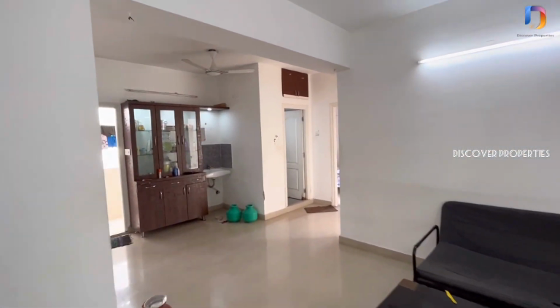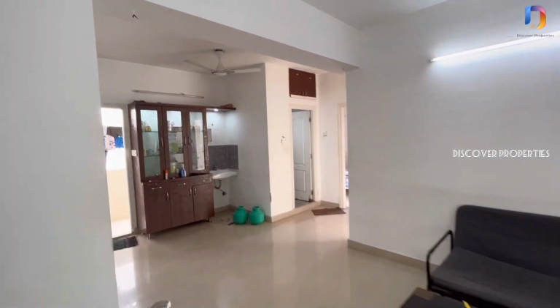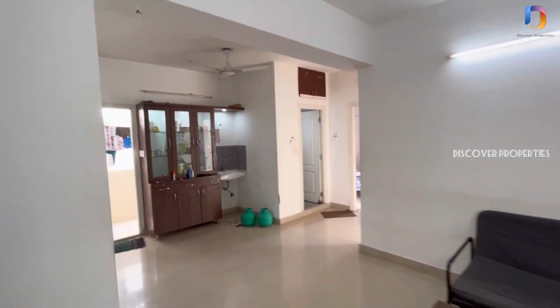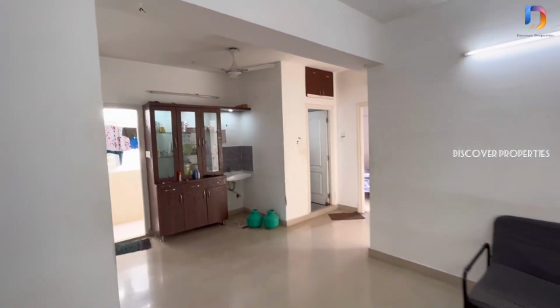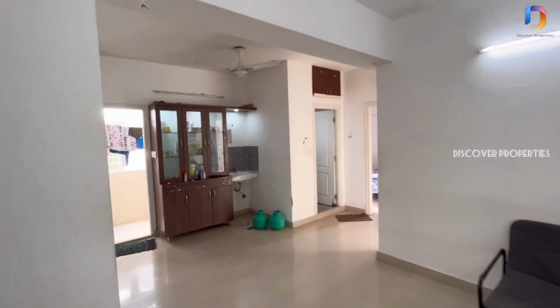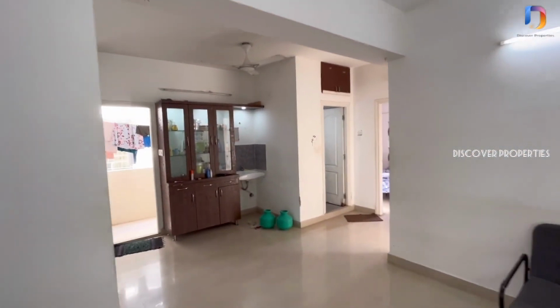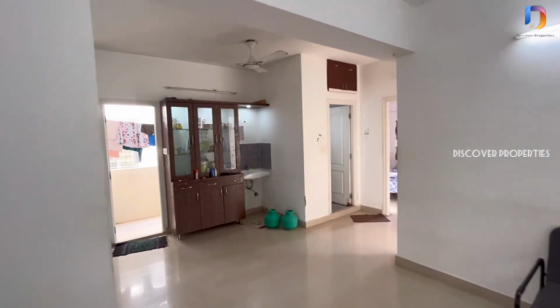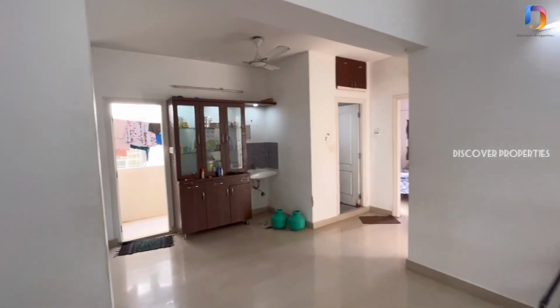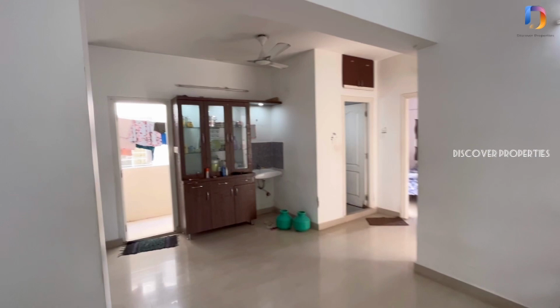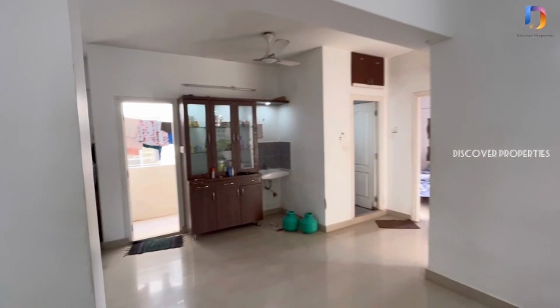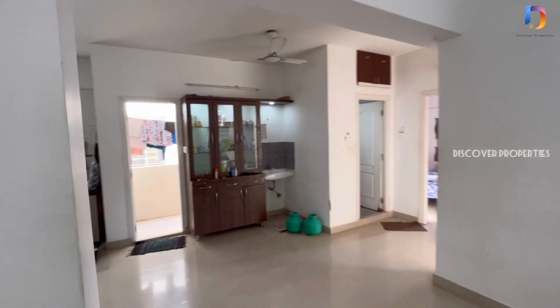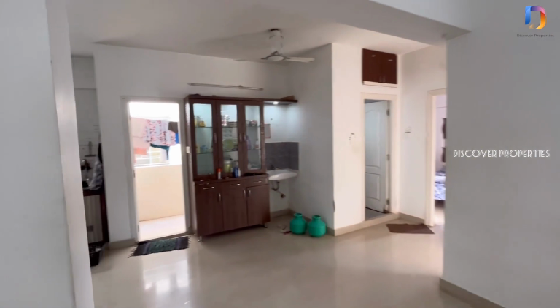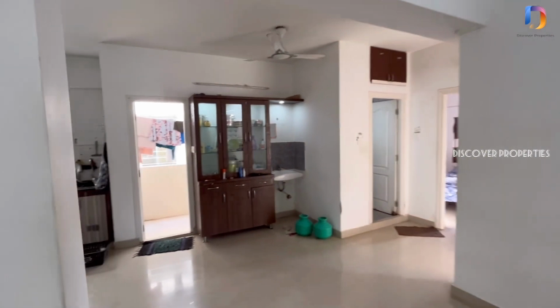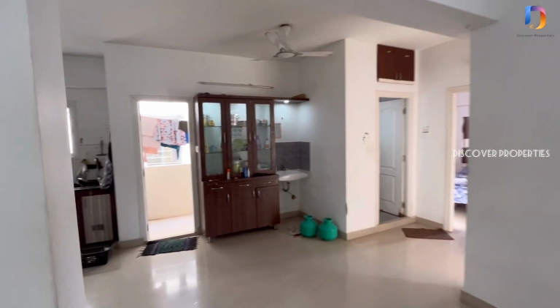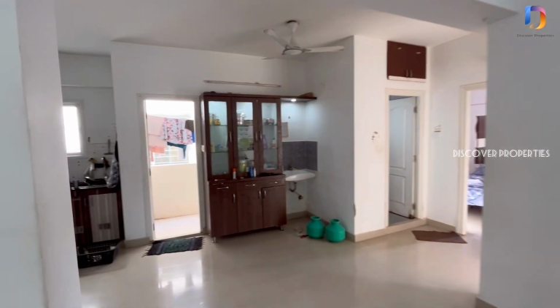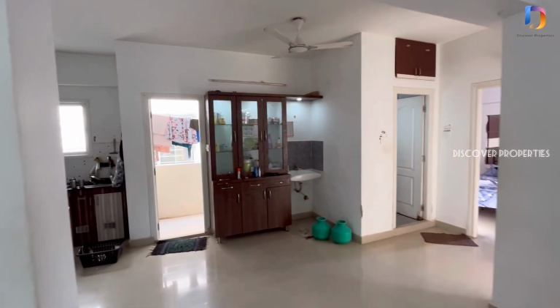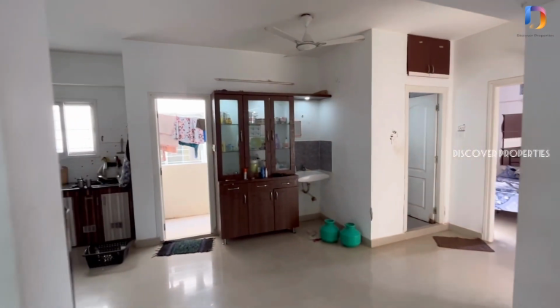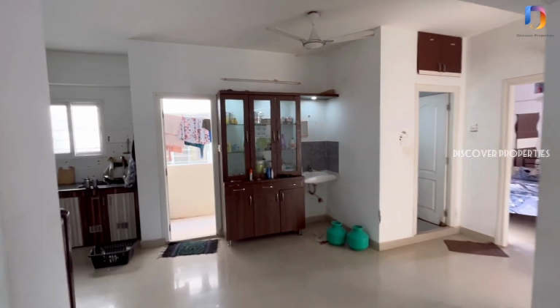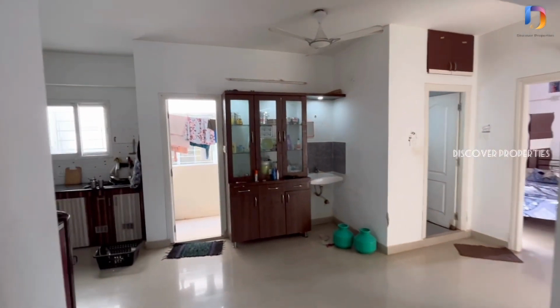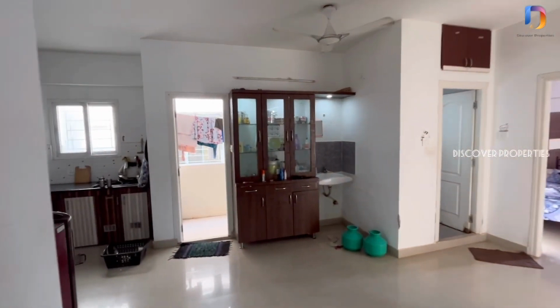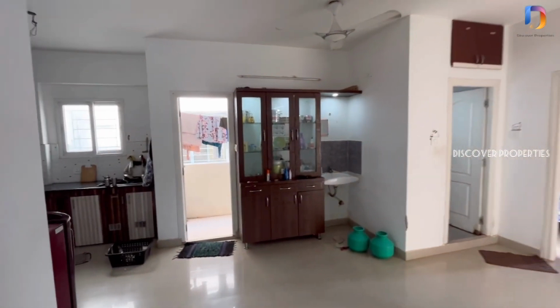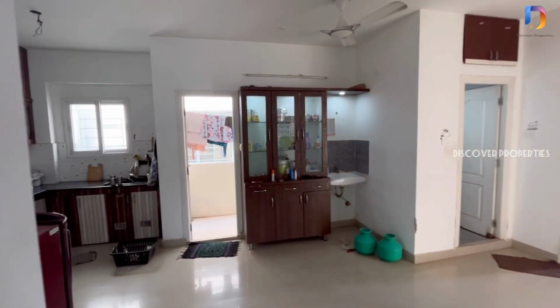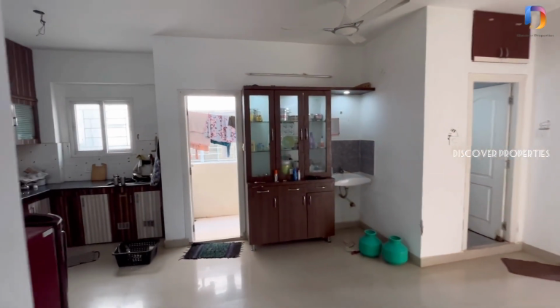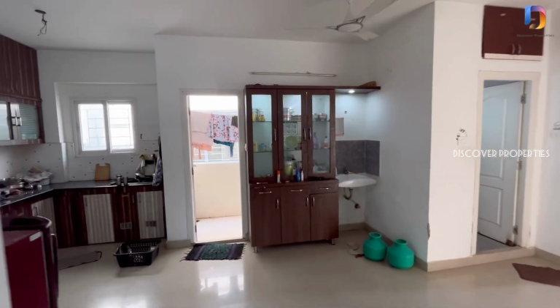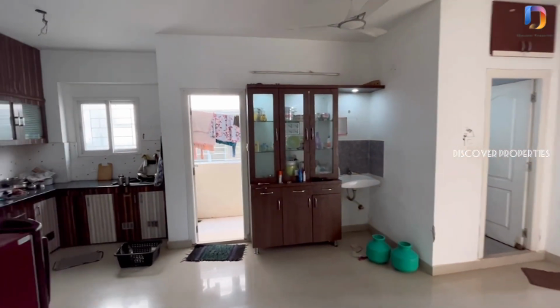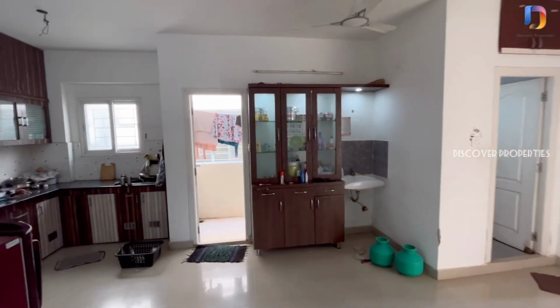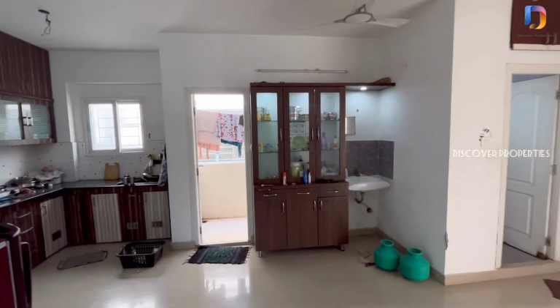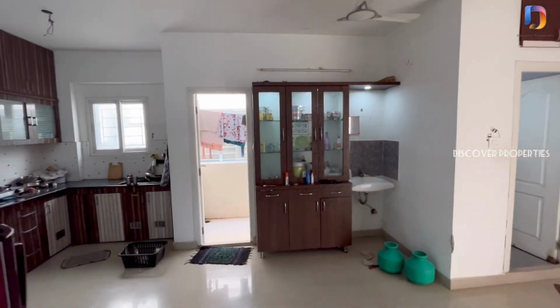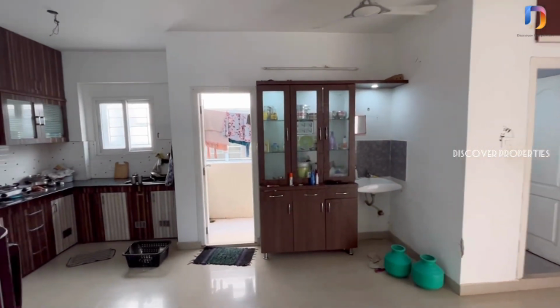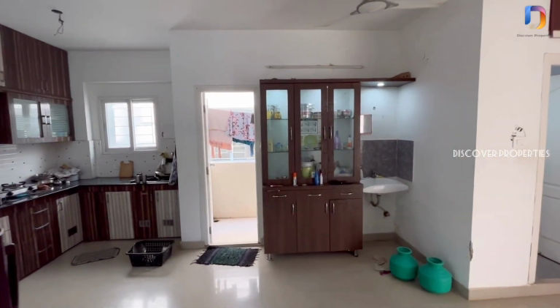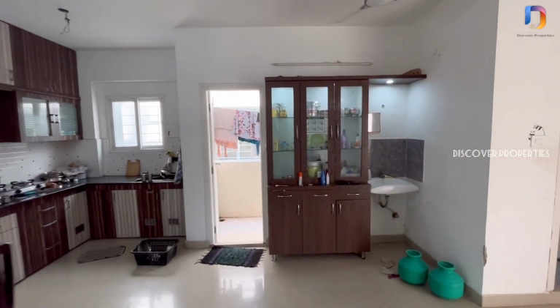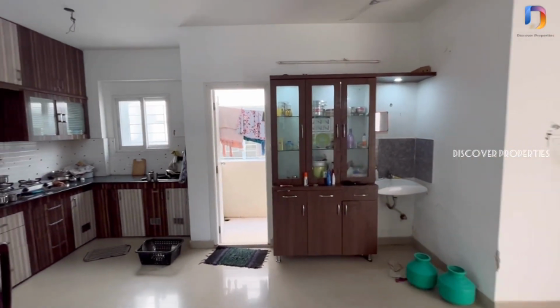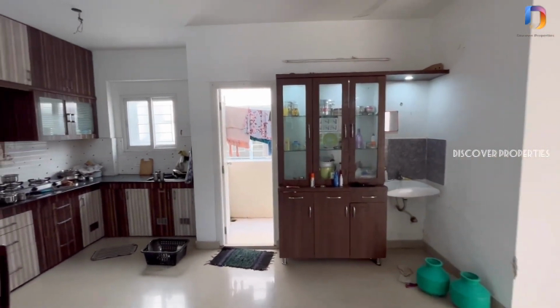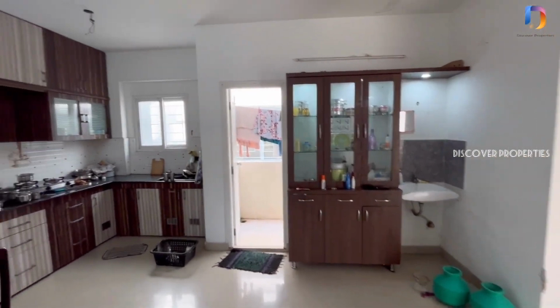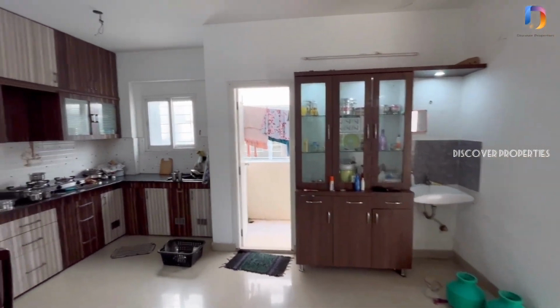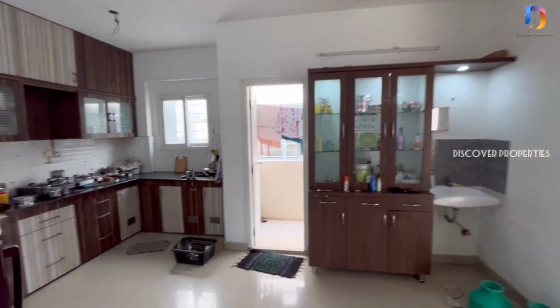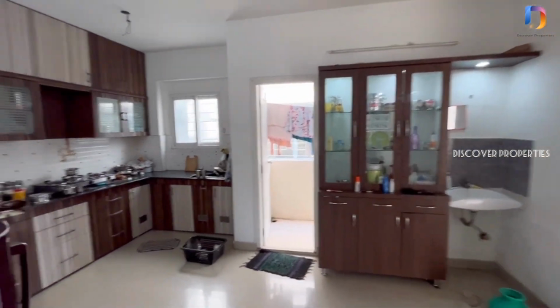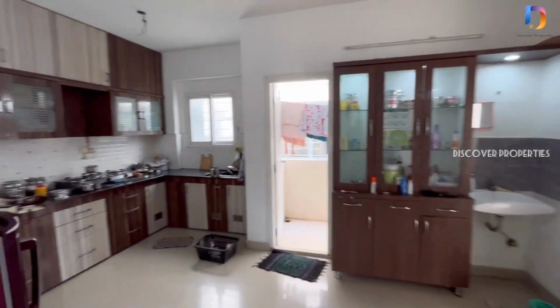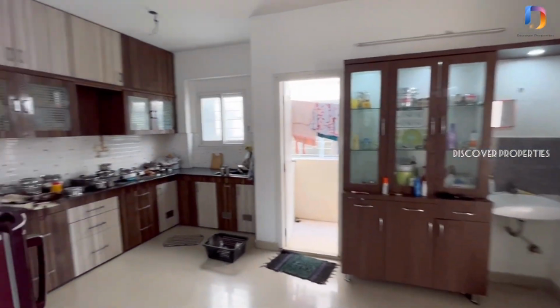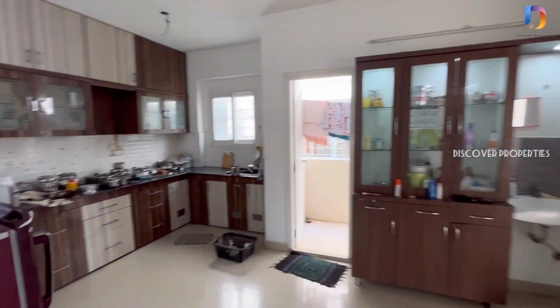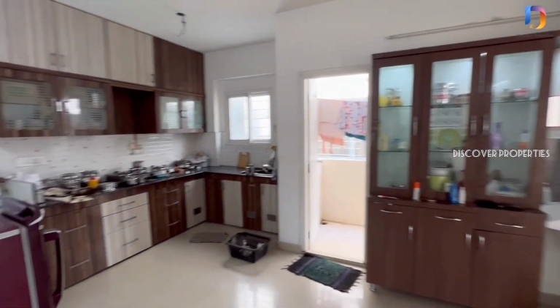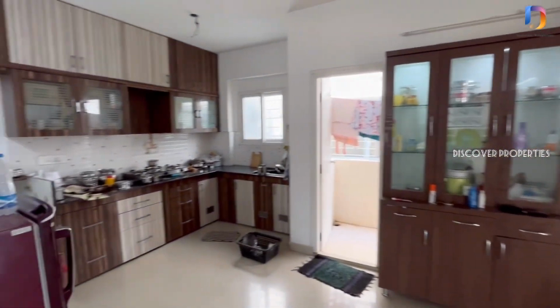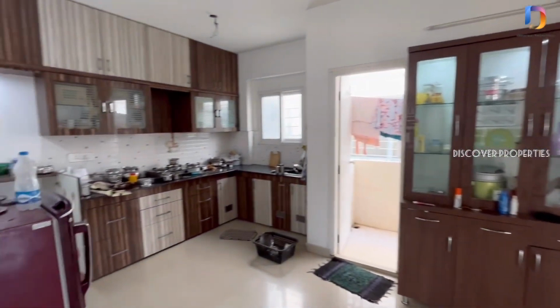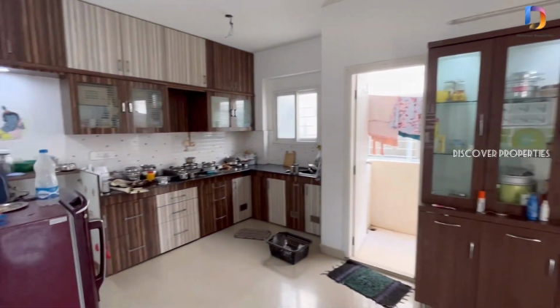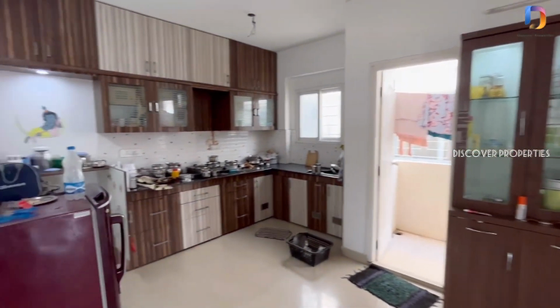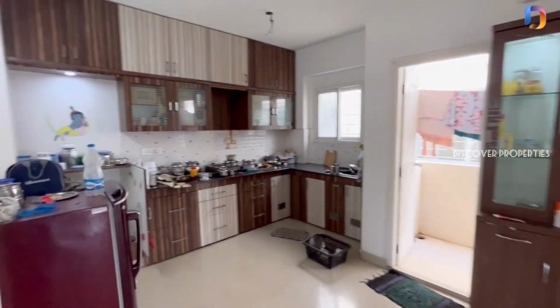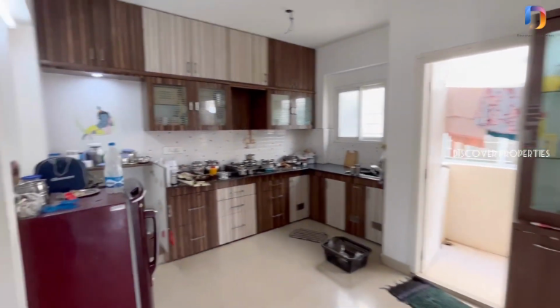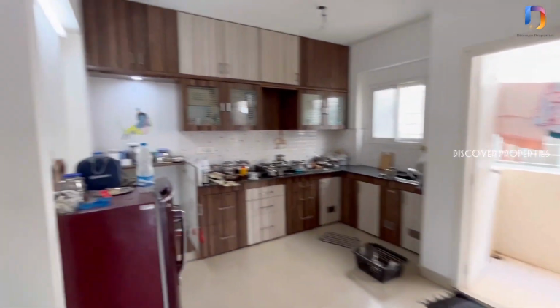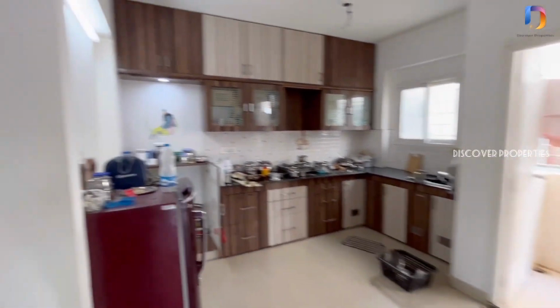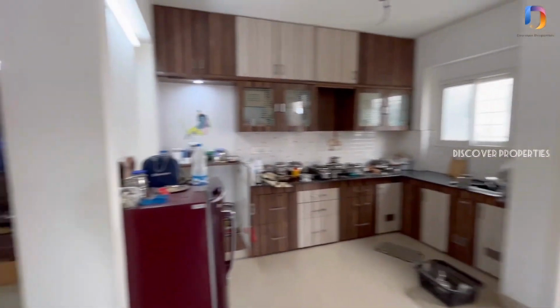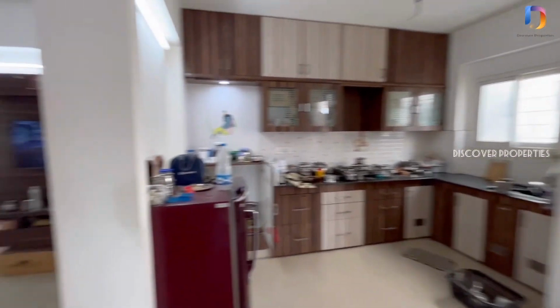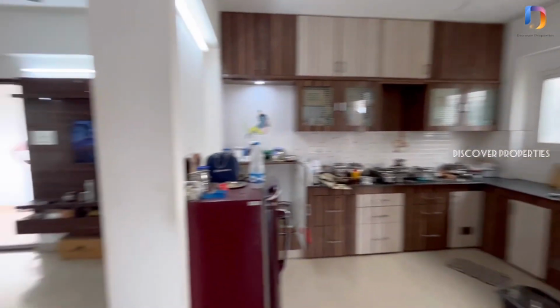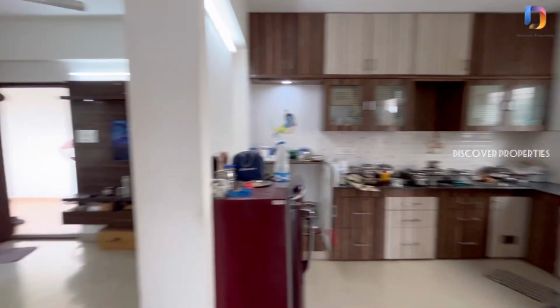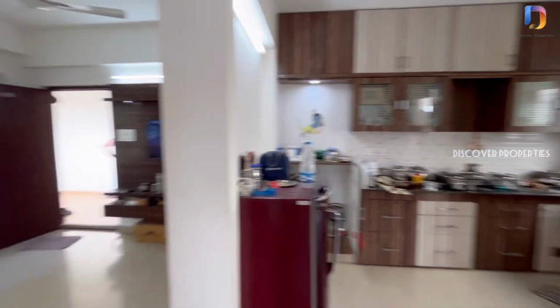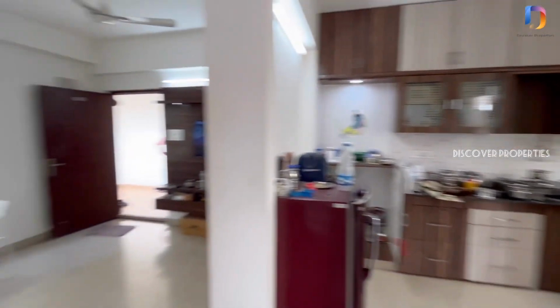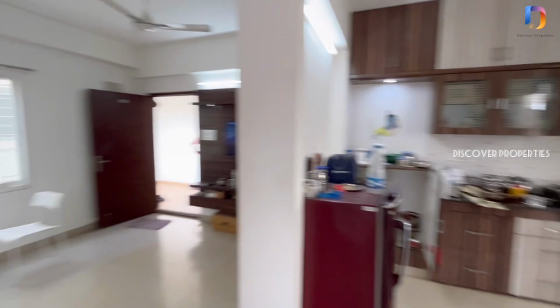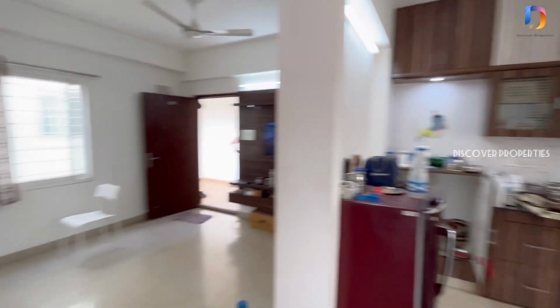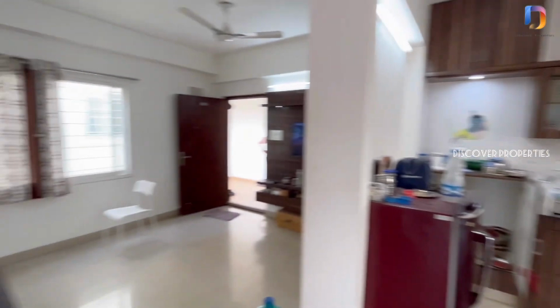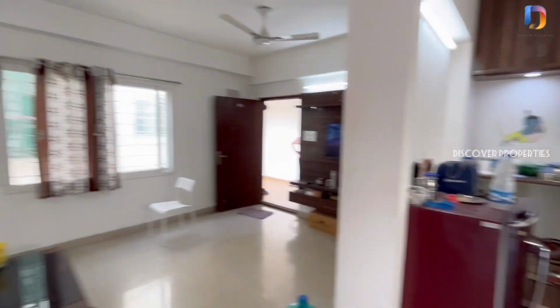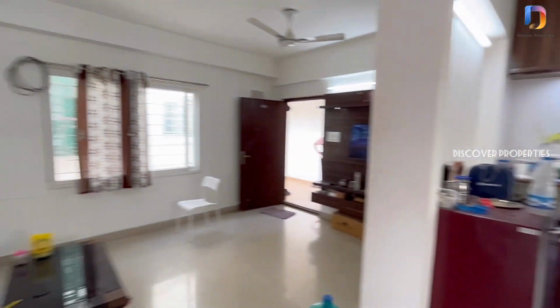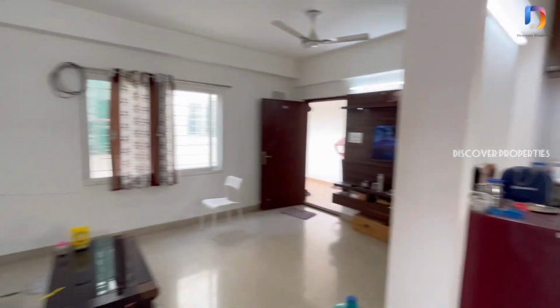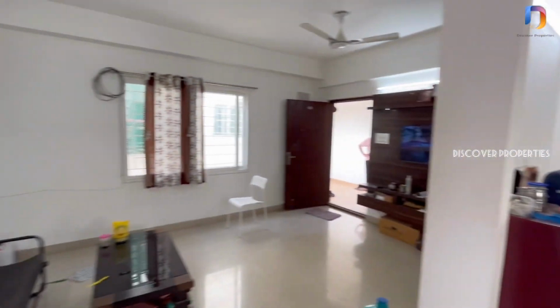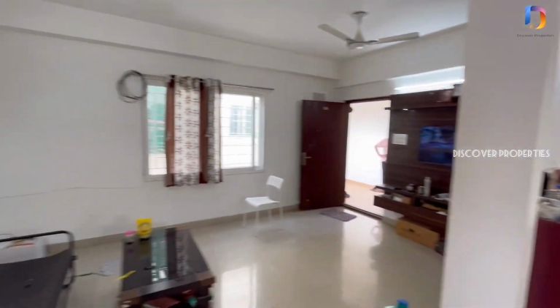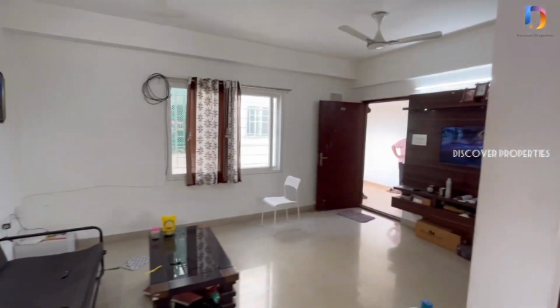This is the living area. We are looking at the dining and open kitchen. This is the hall view.